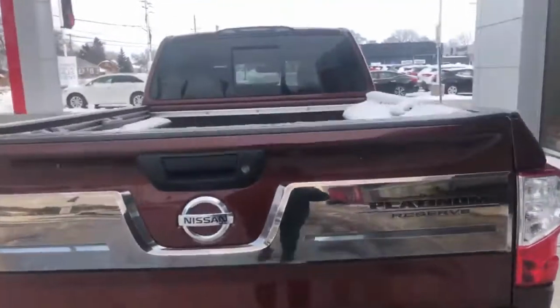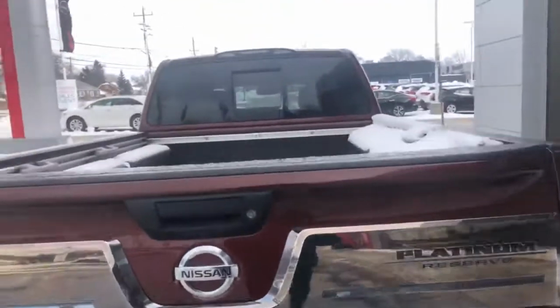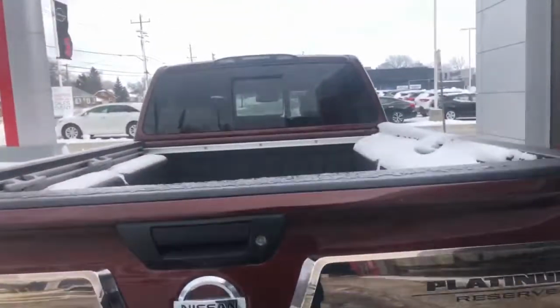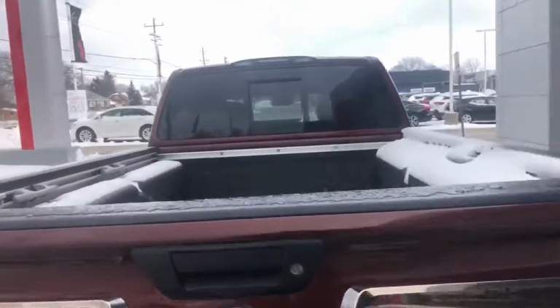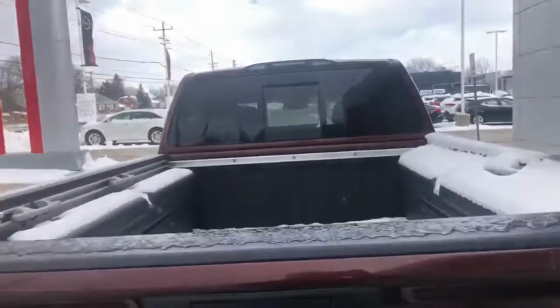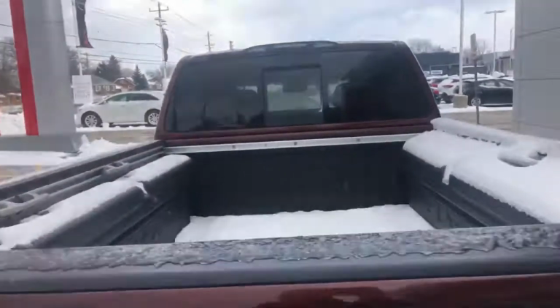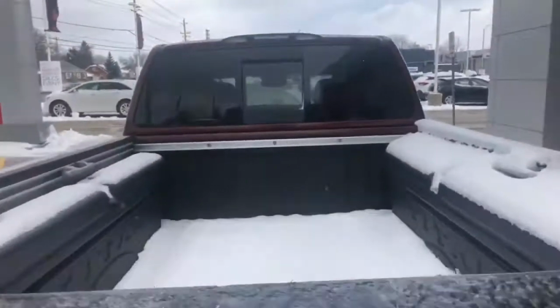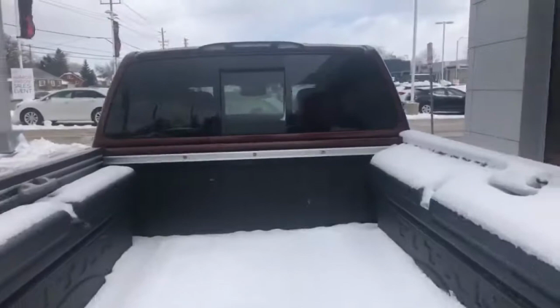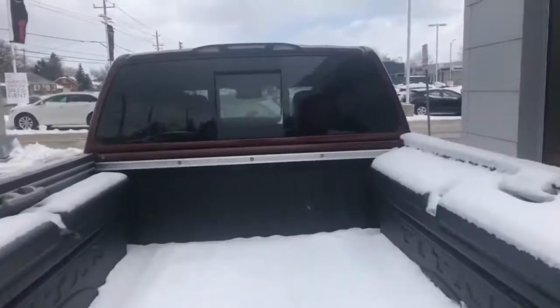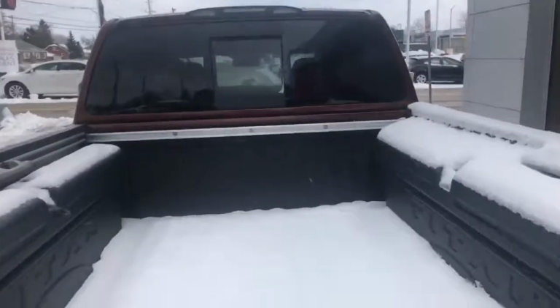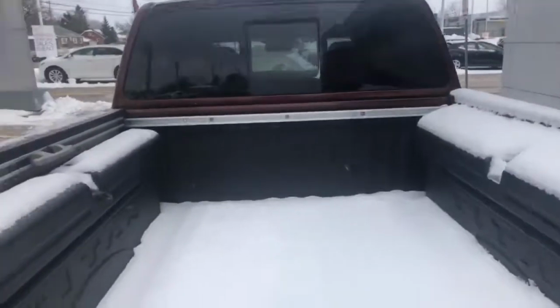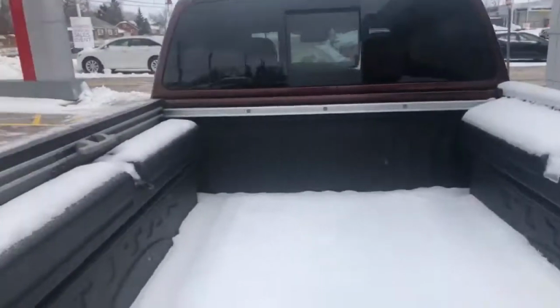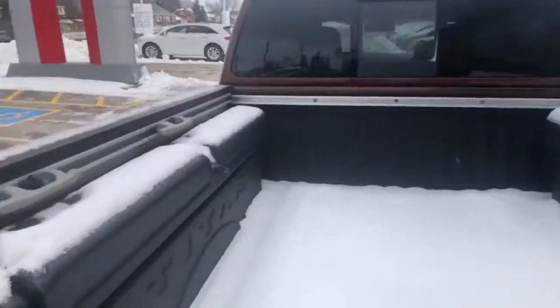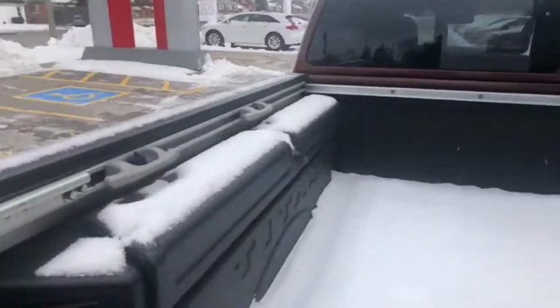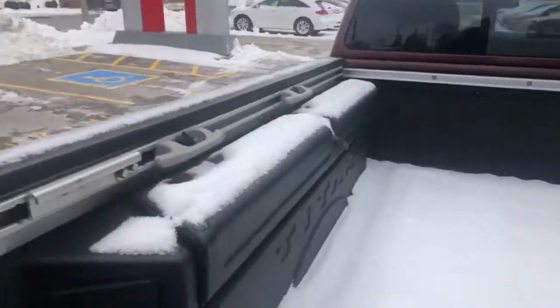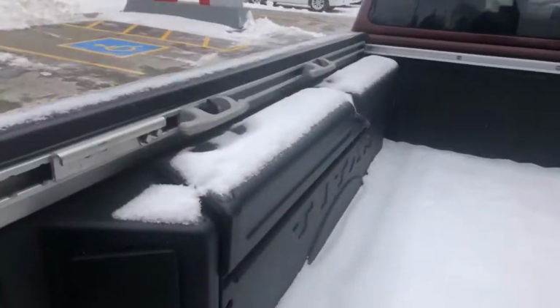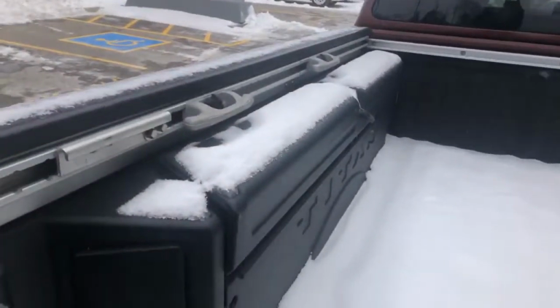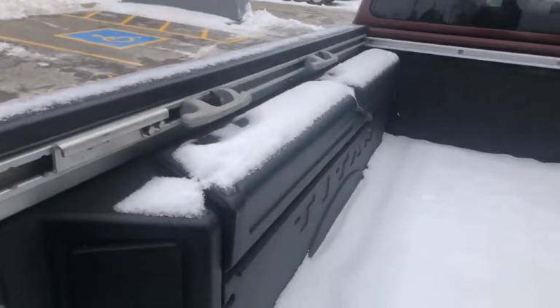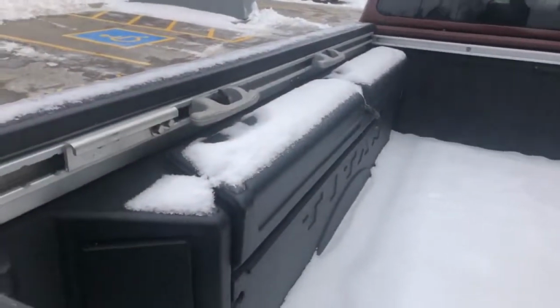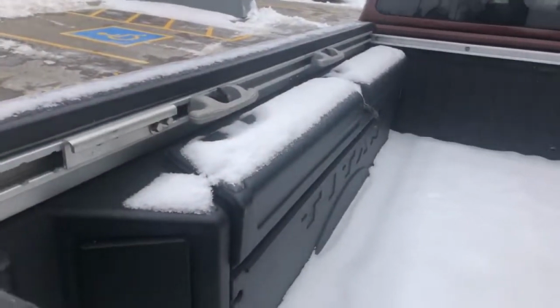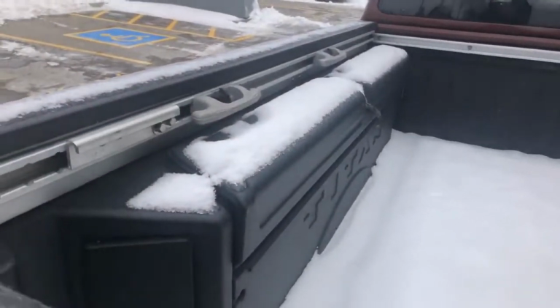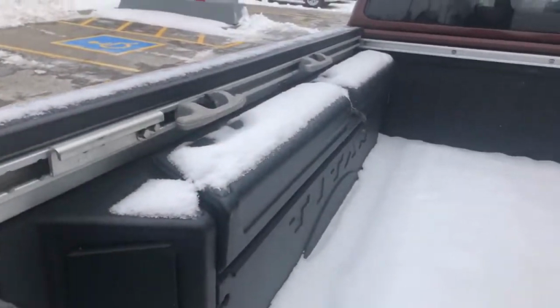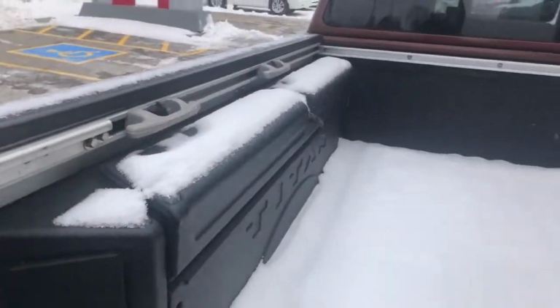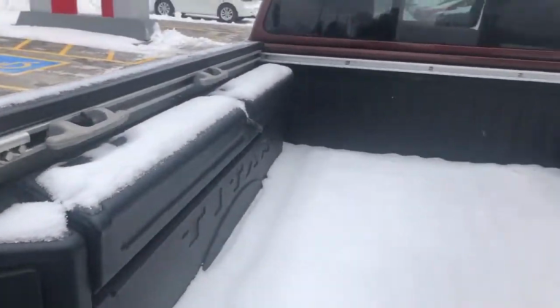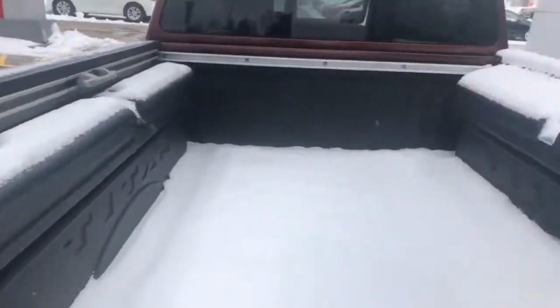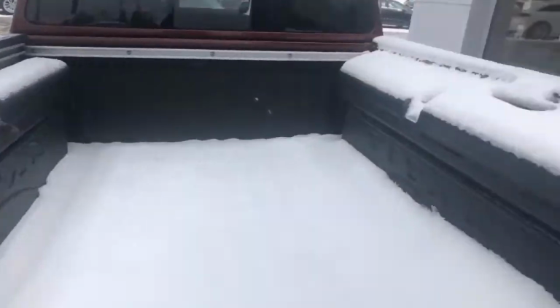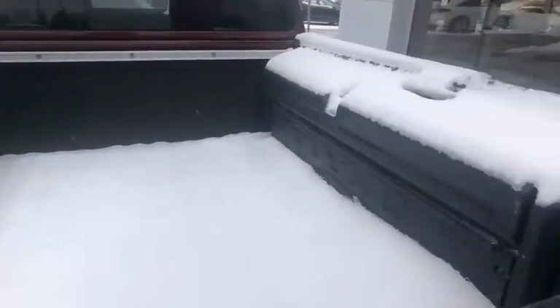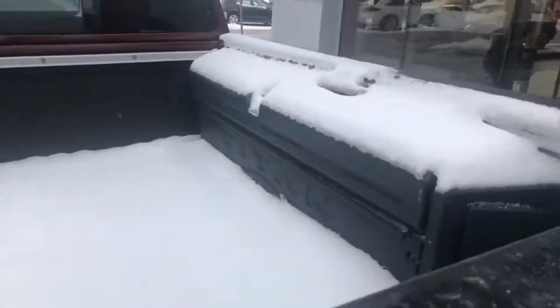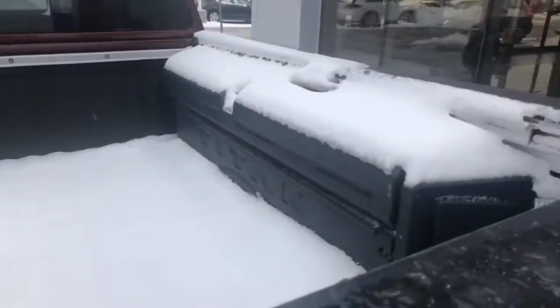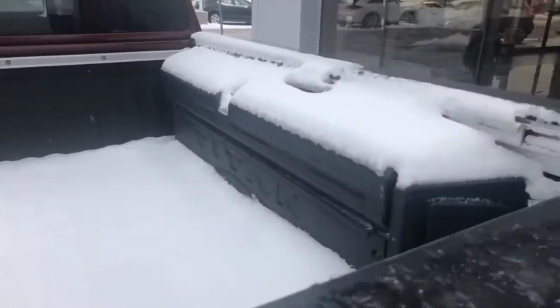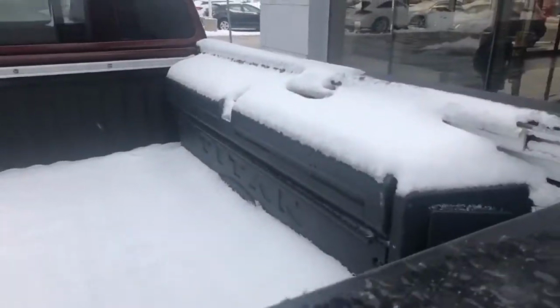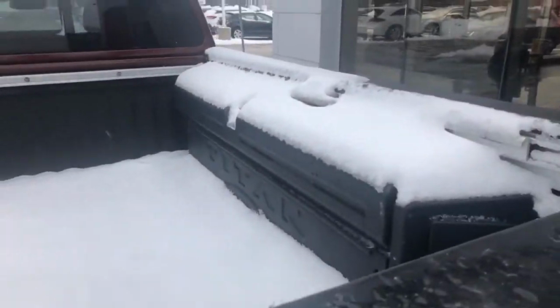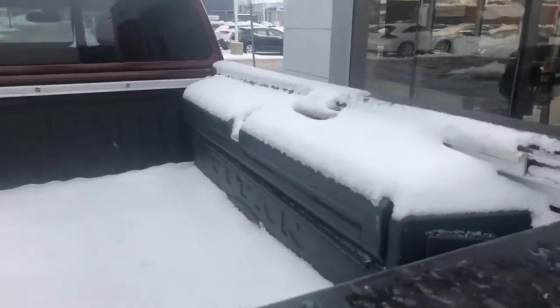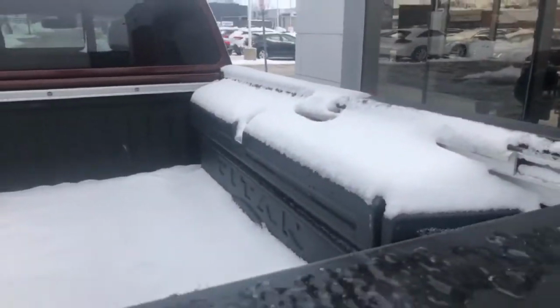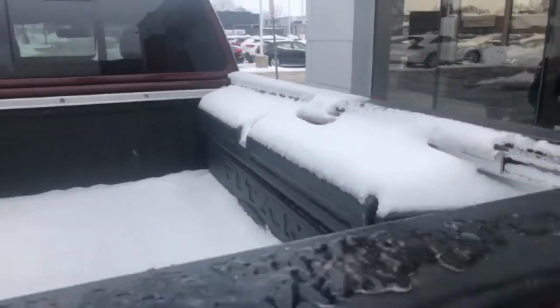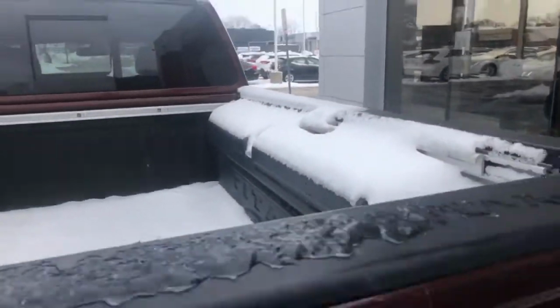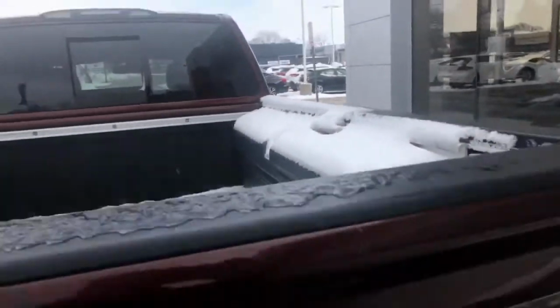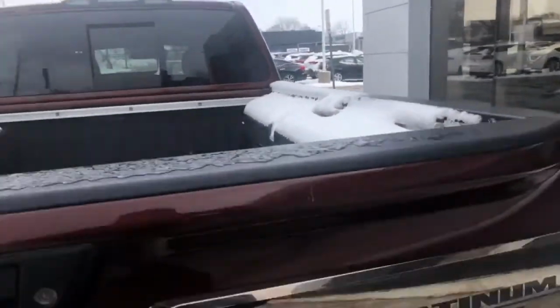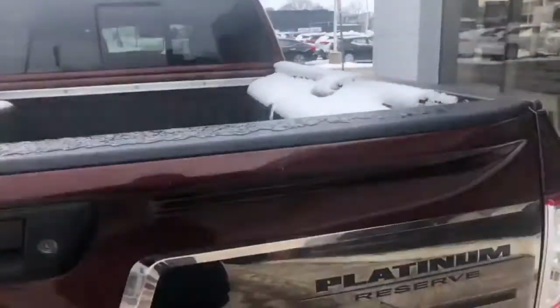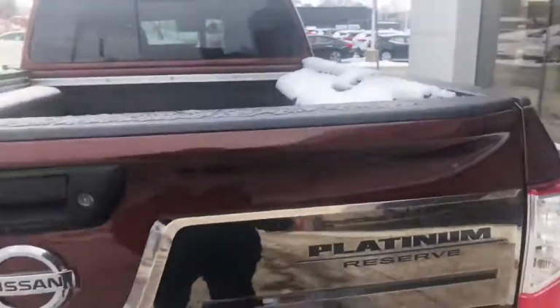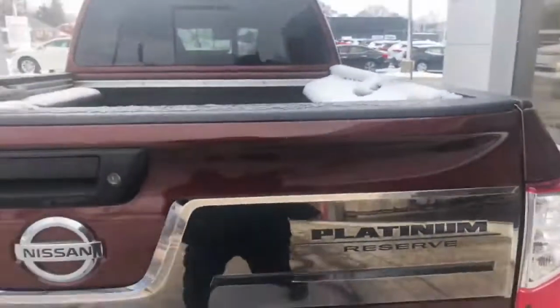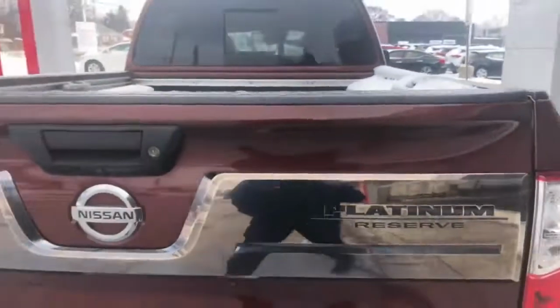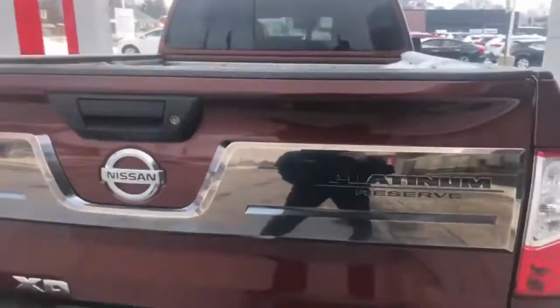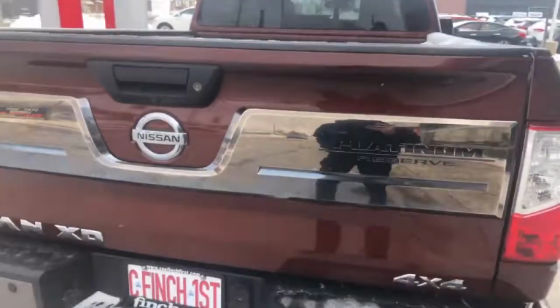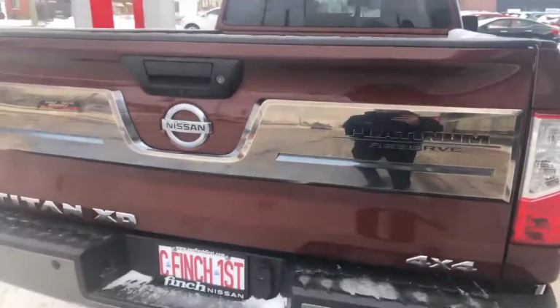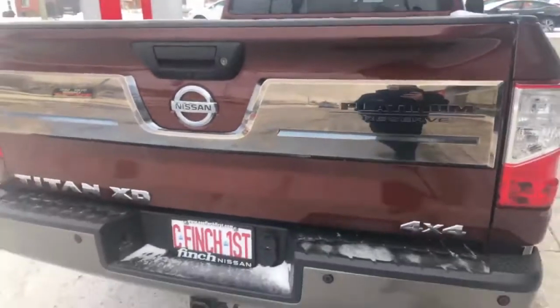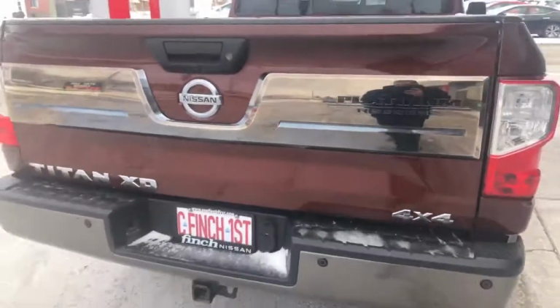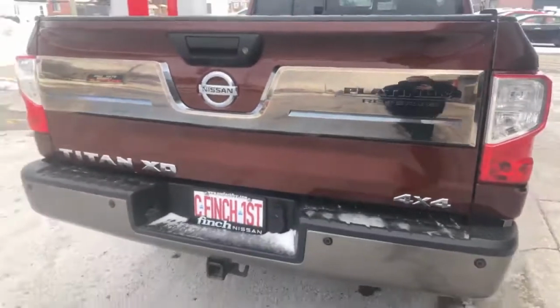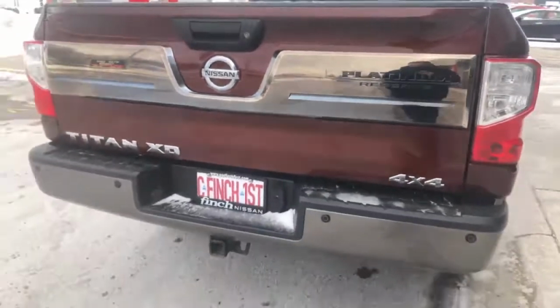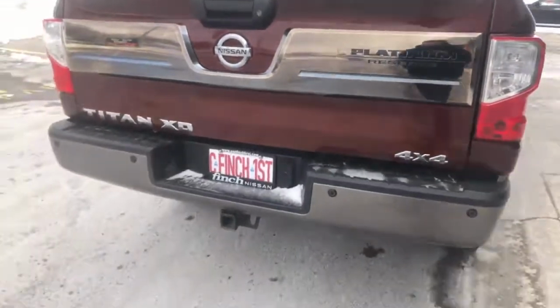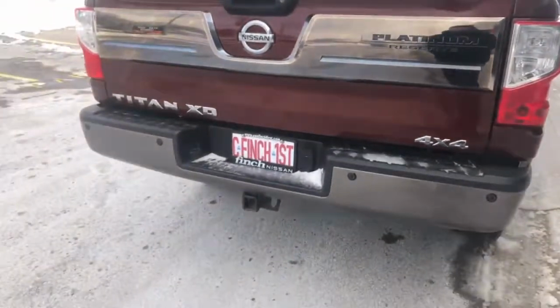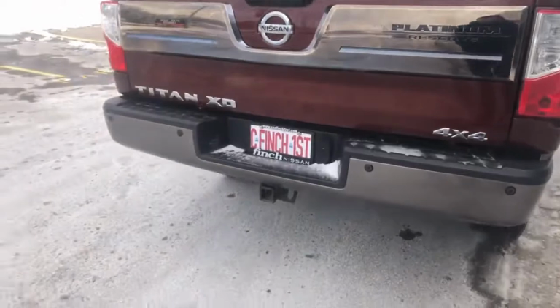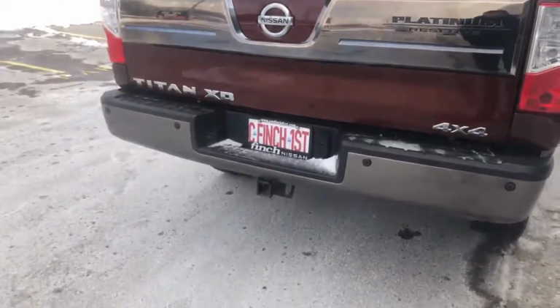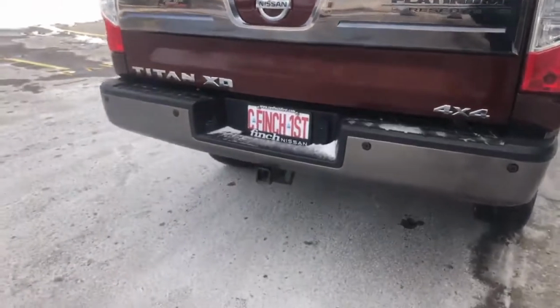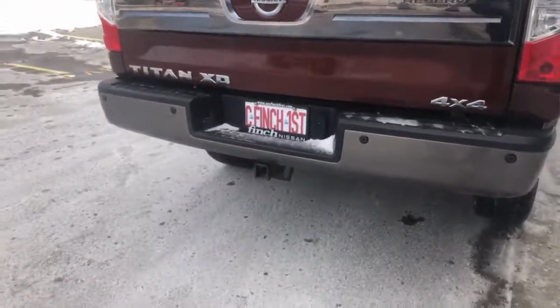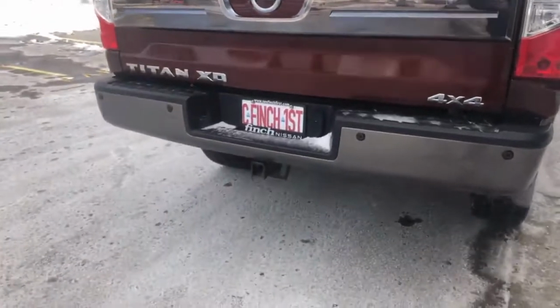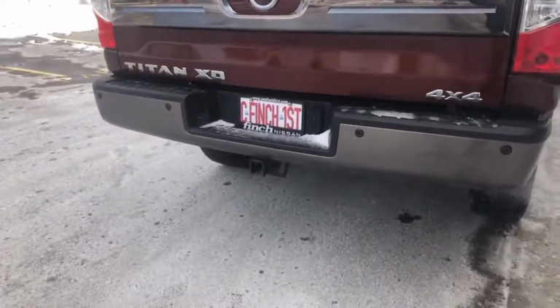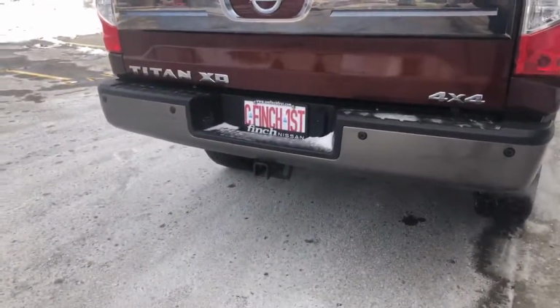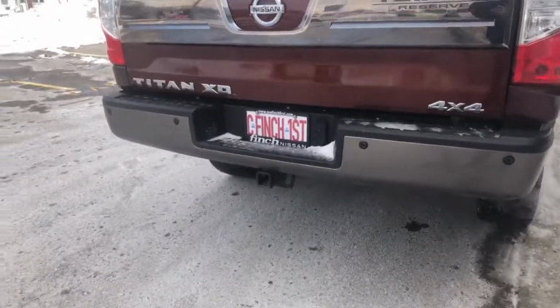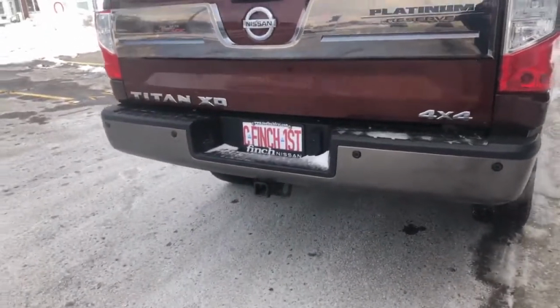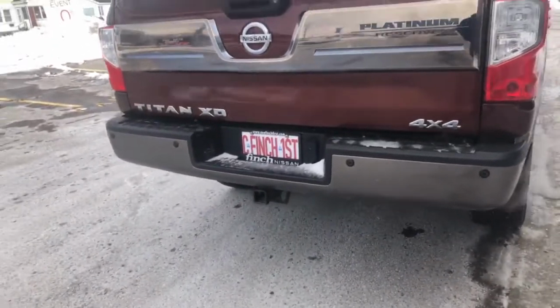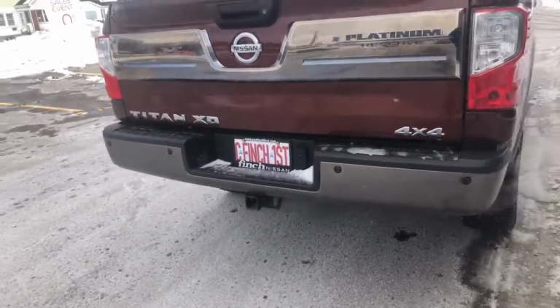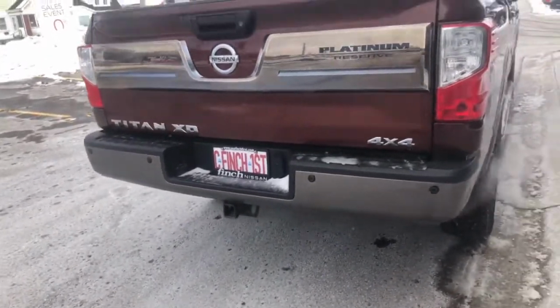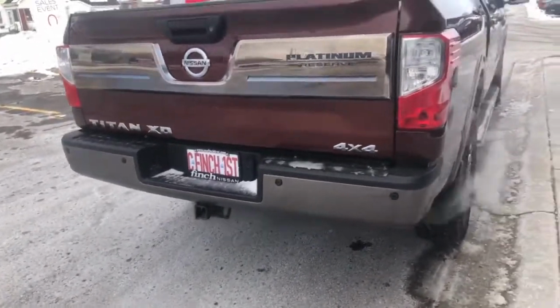Have a look inside the box here — extra tie downs as well as the trailer hitch.